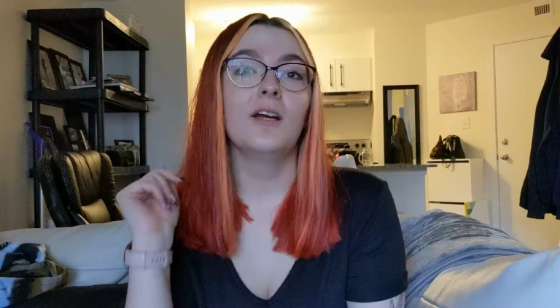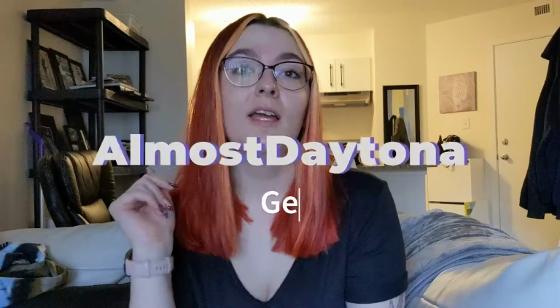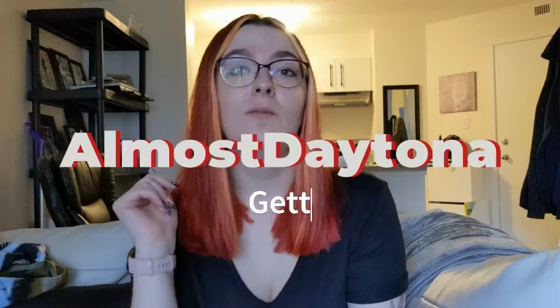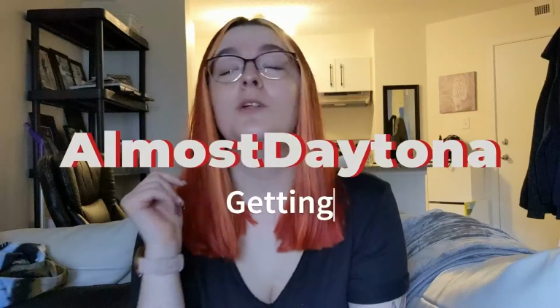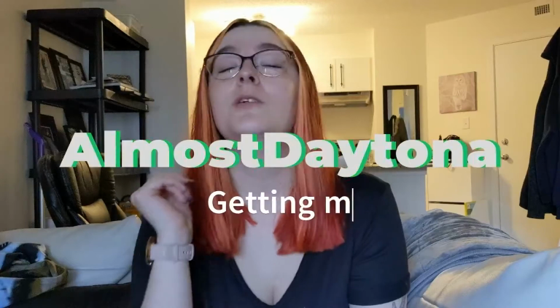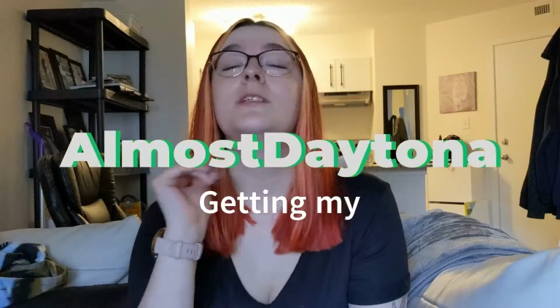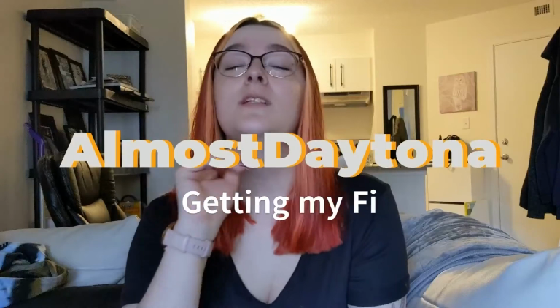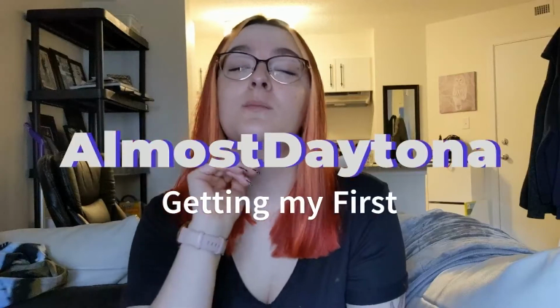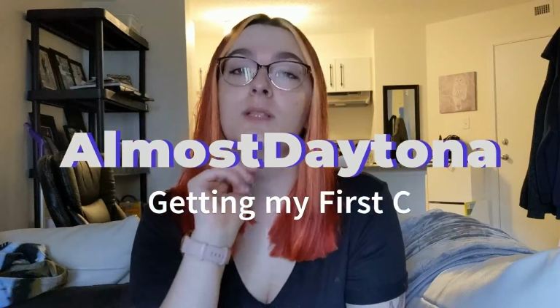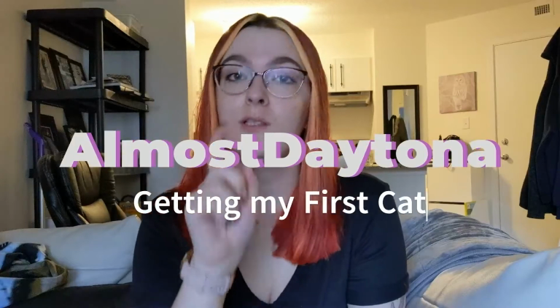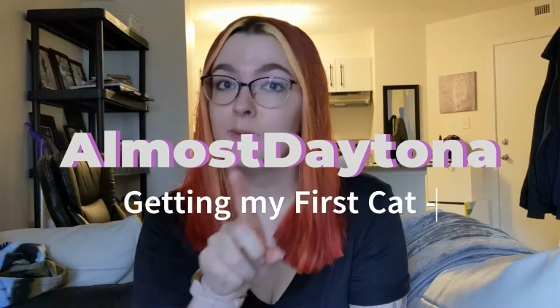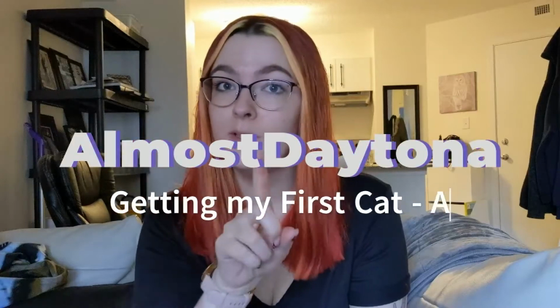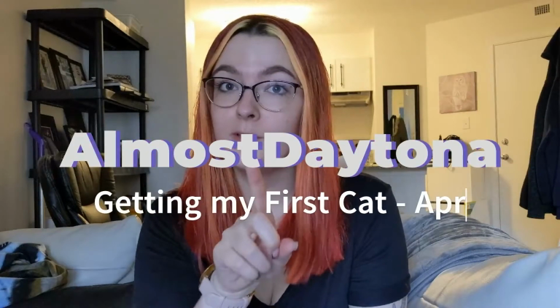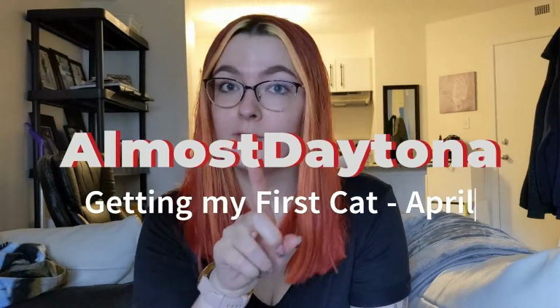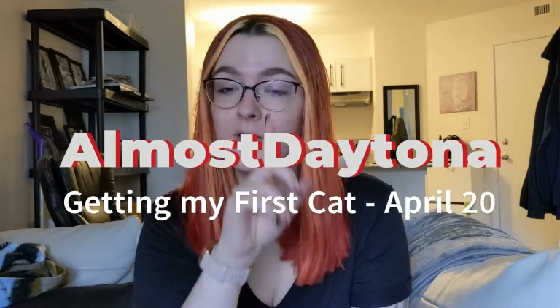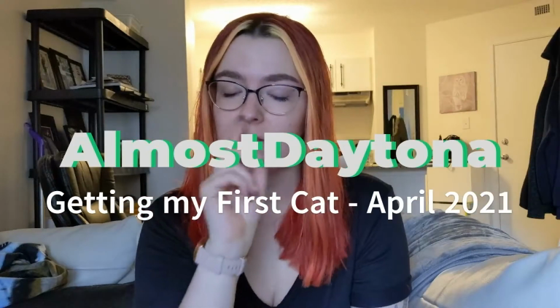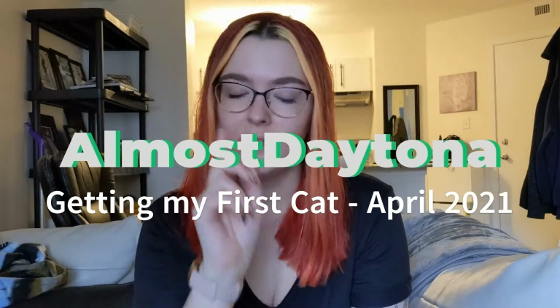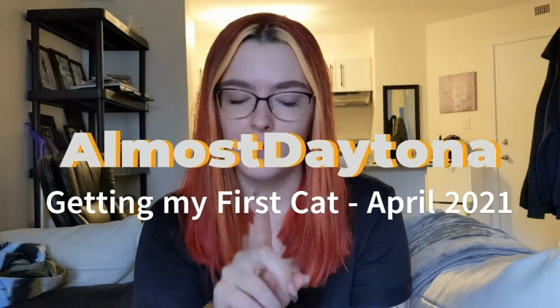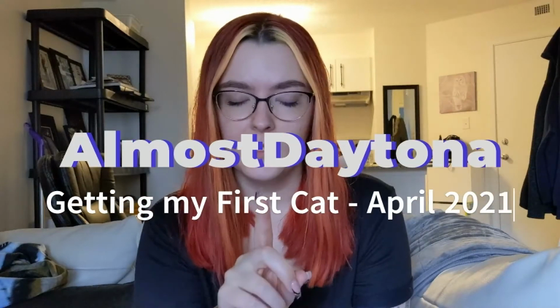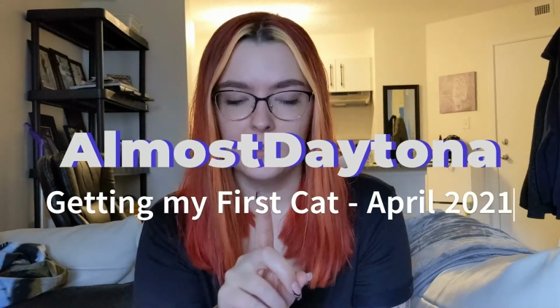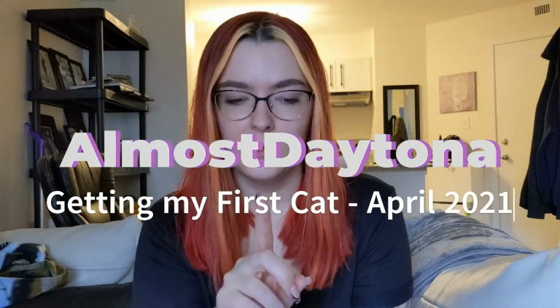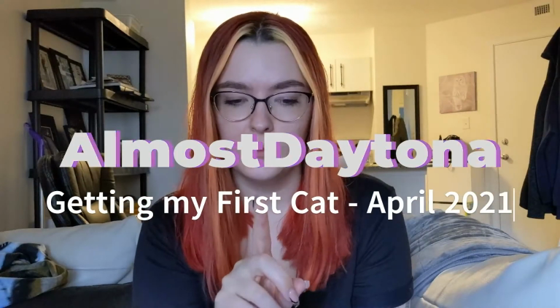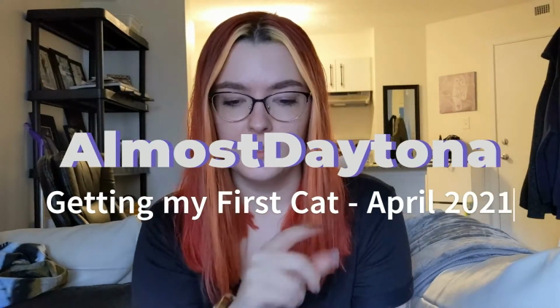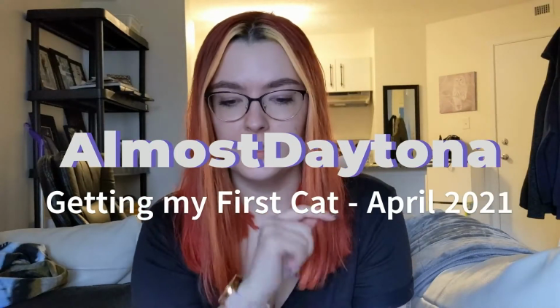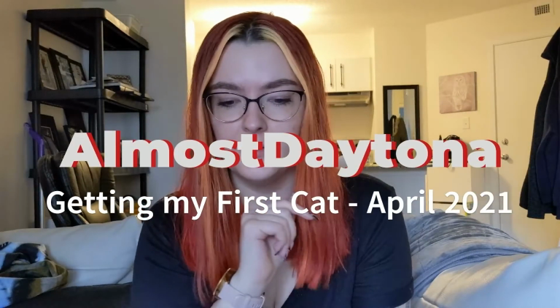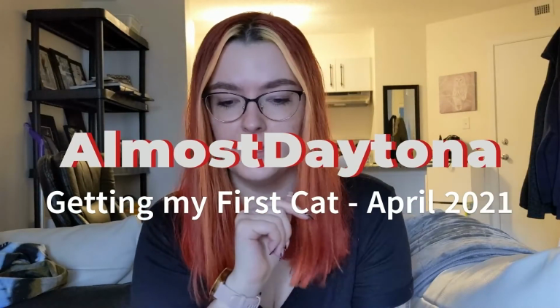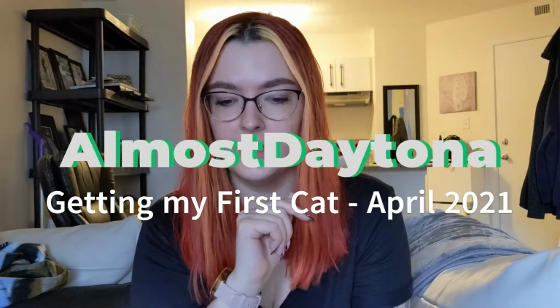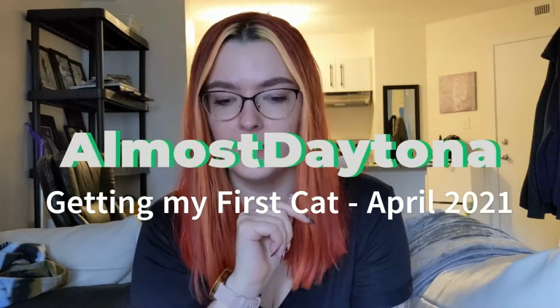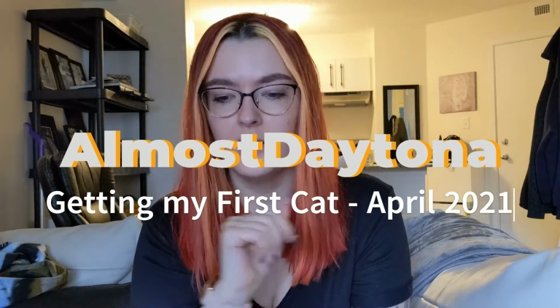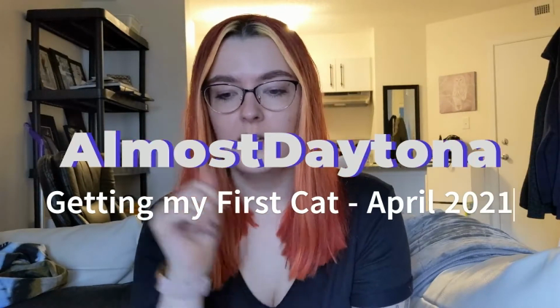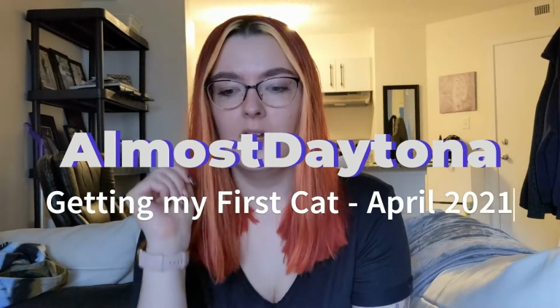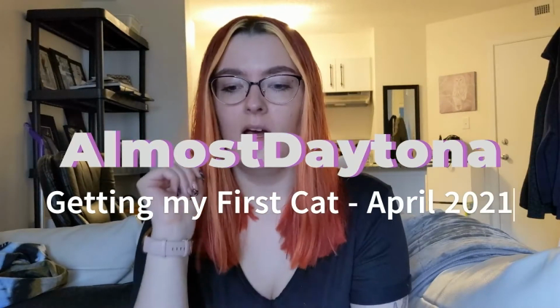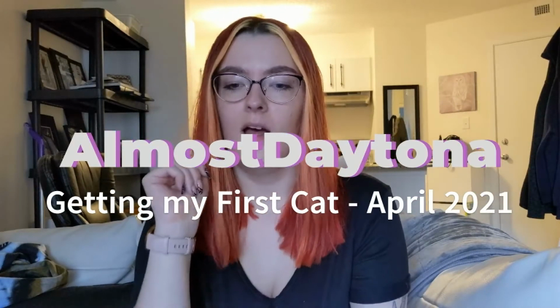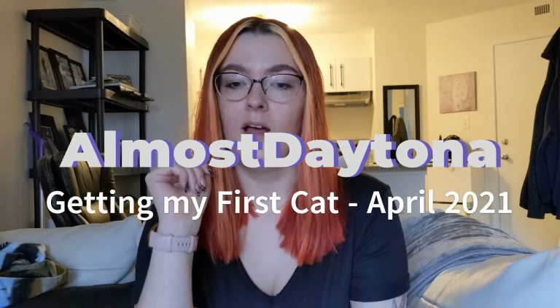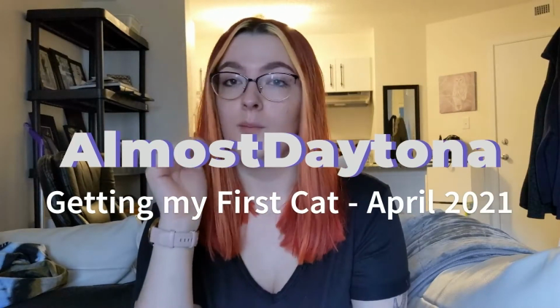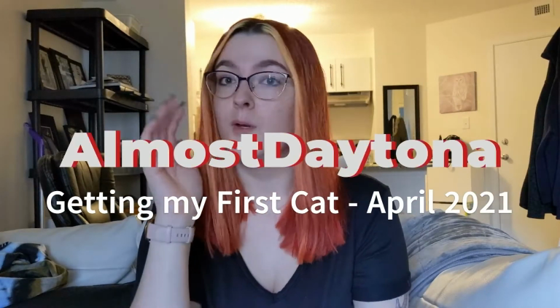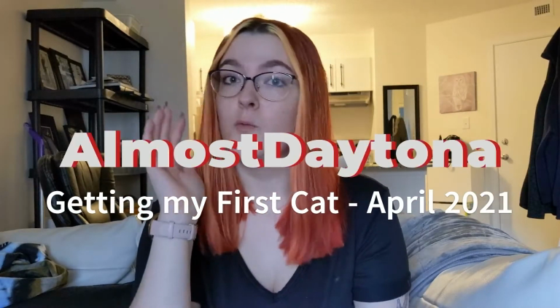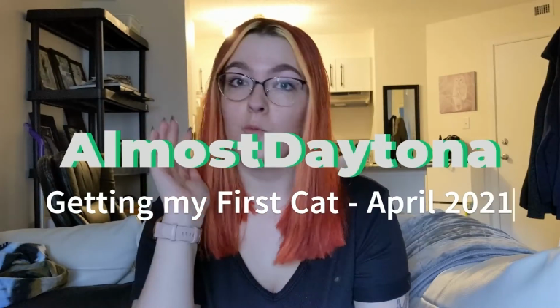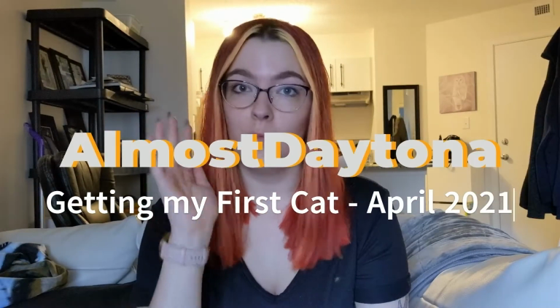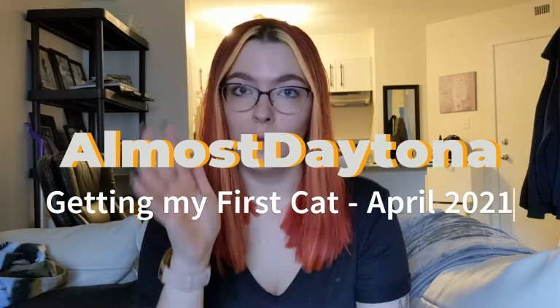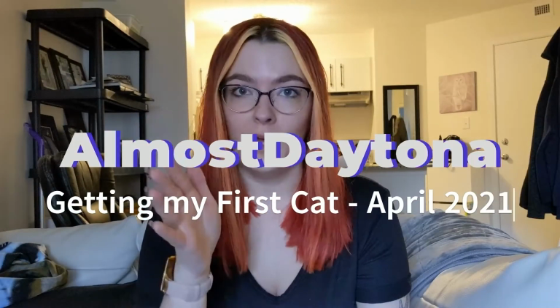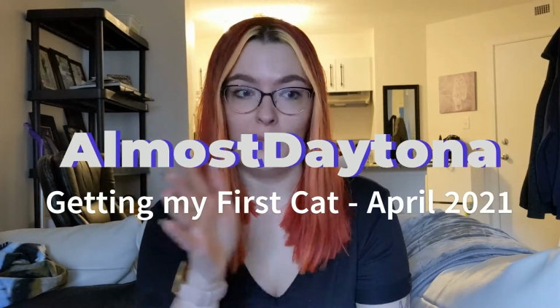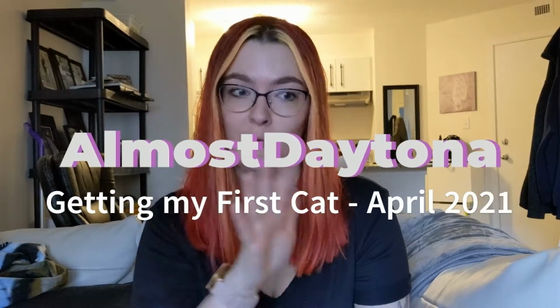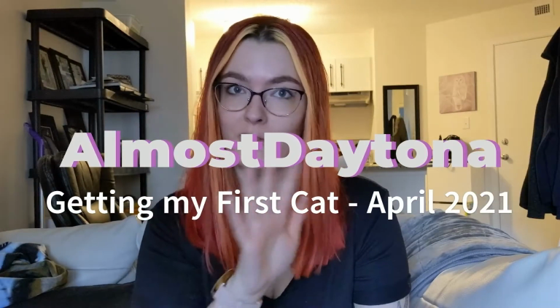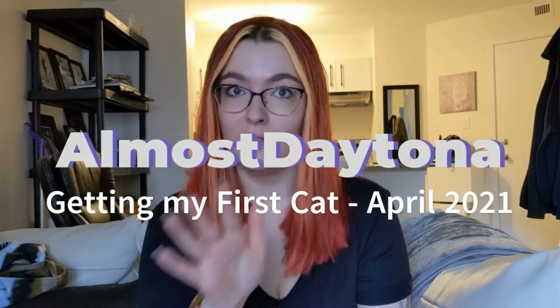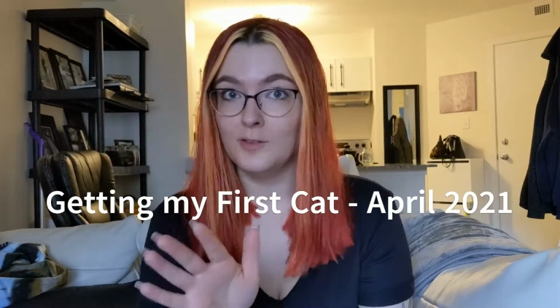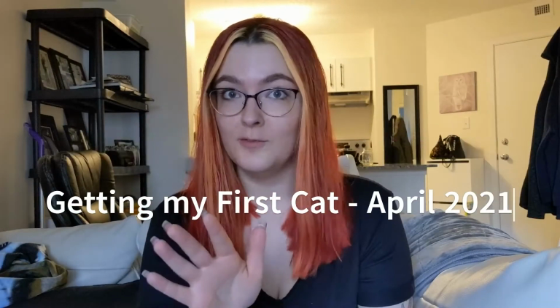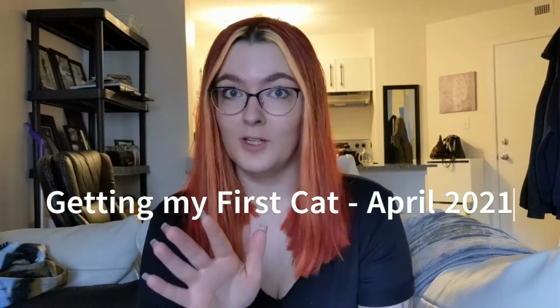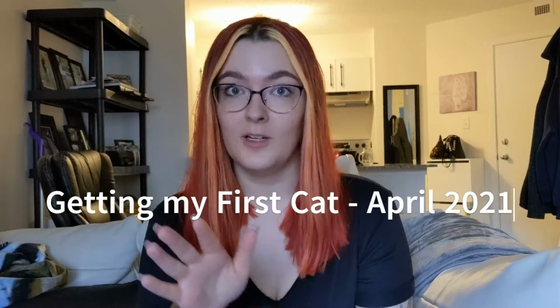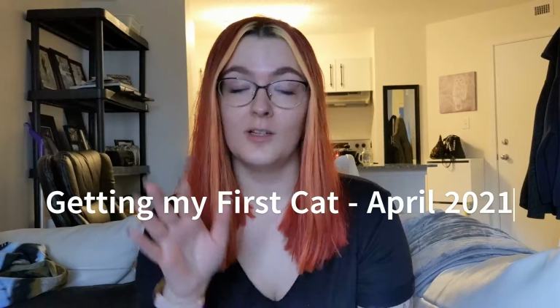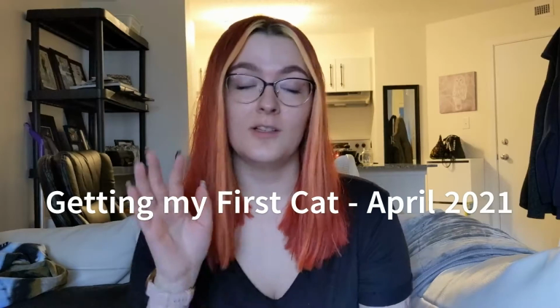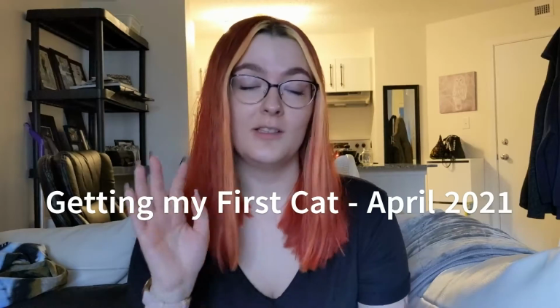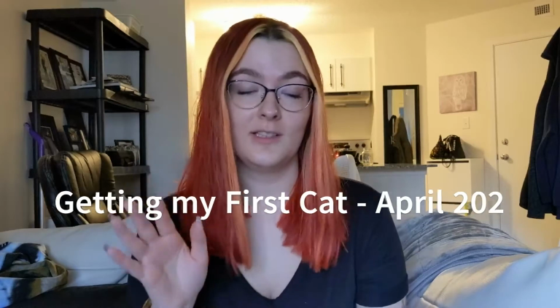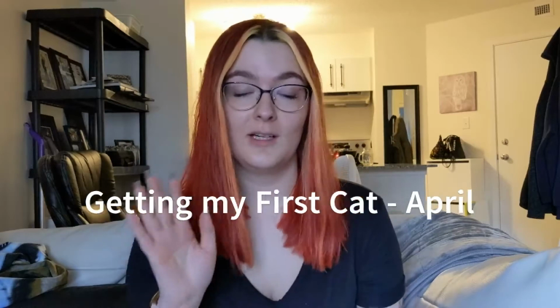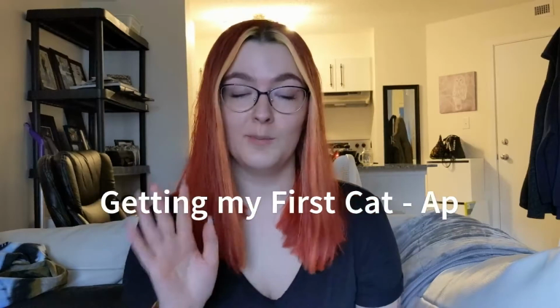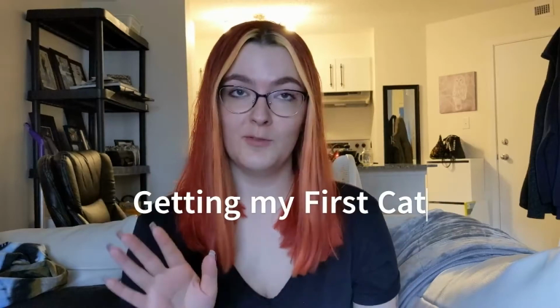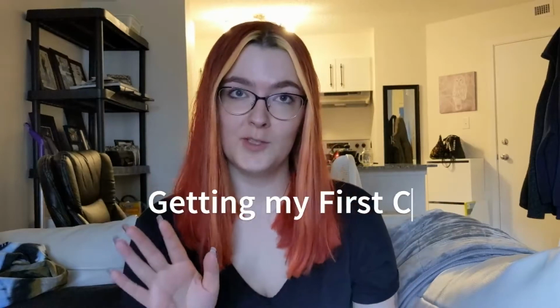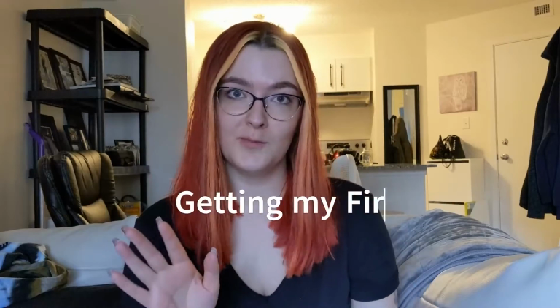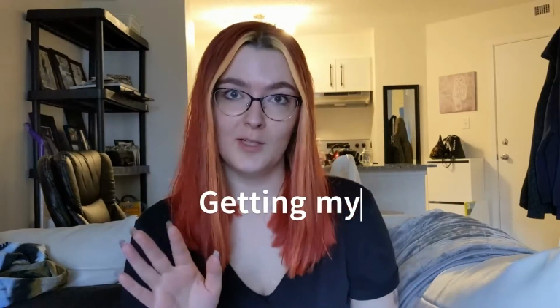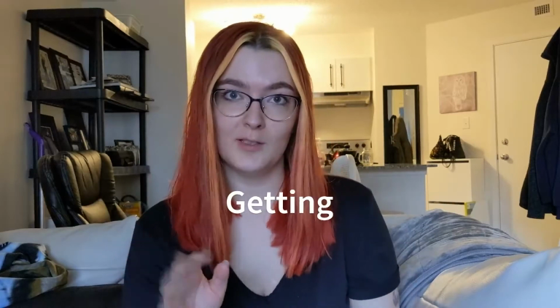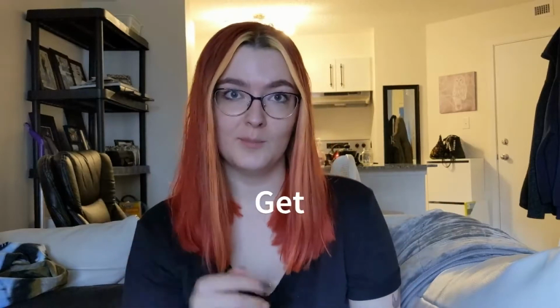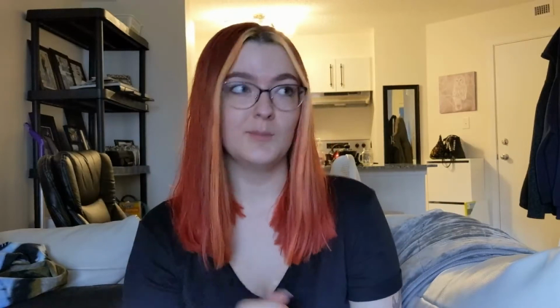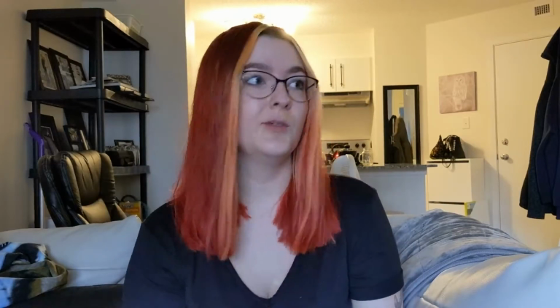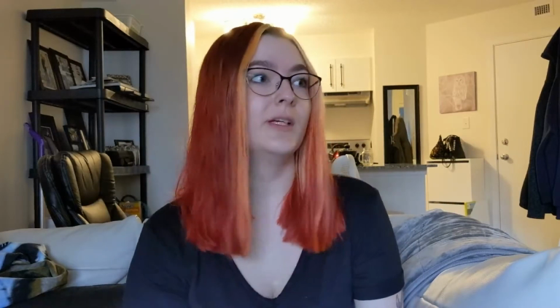We're doing something a little bit different than what I normally do here. I'm doing a little vlog. This is kind of my first vlog.